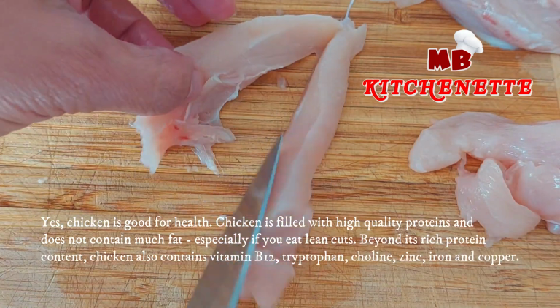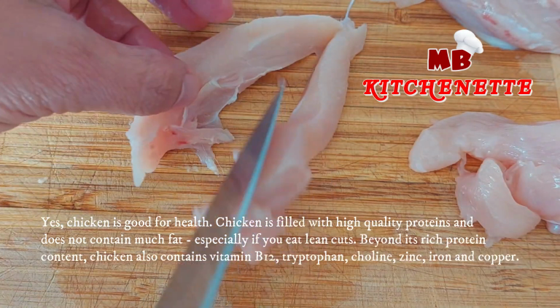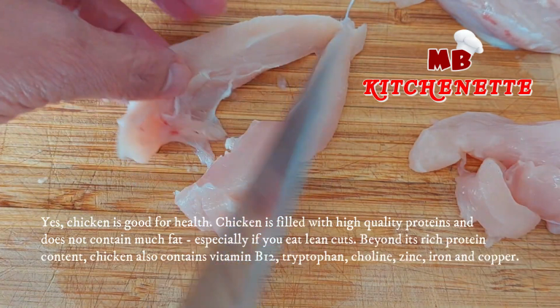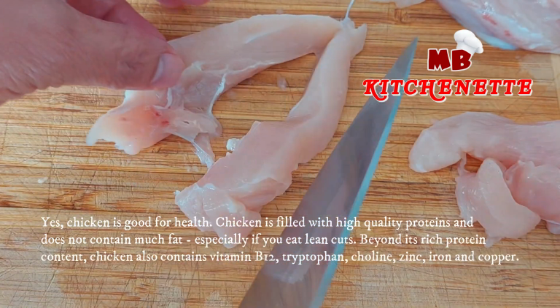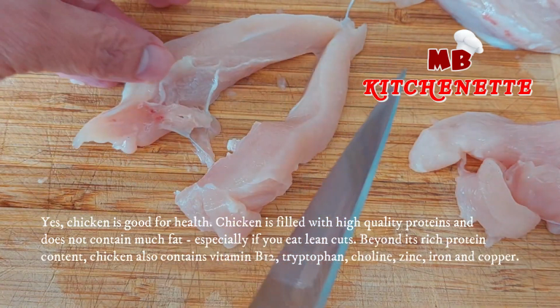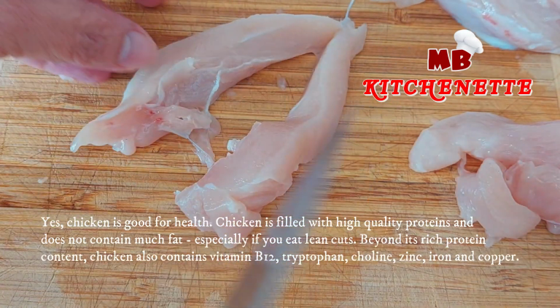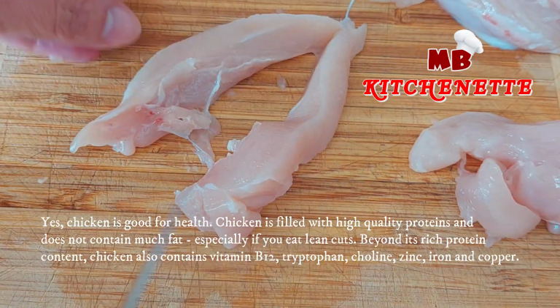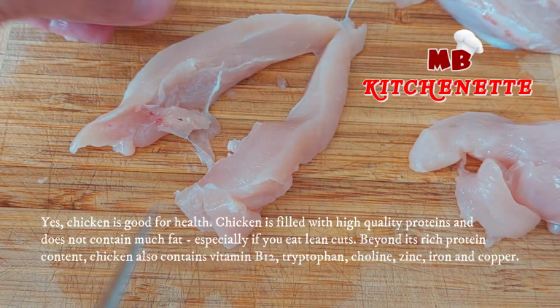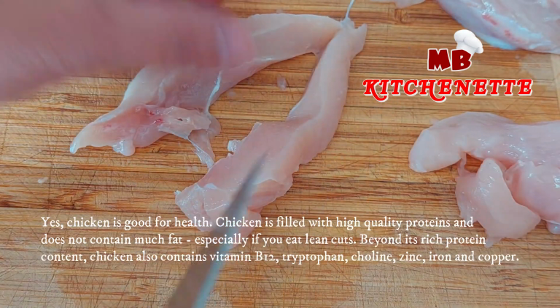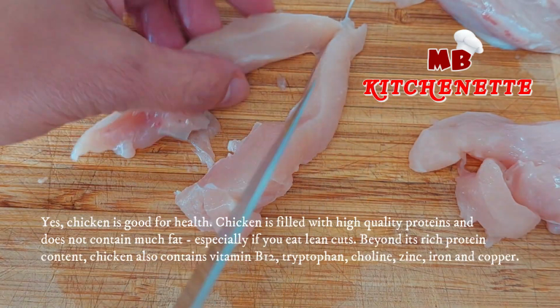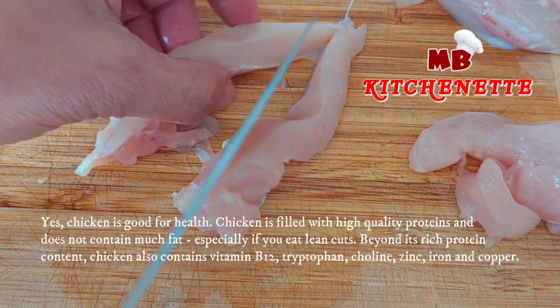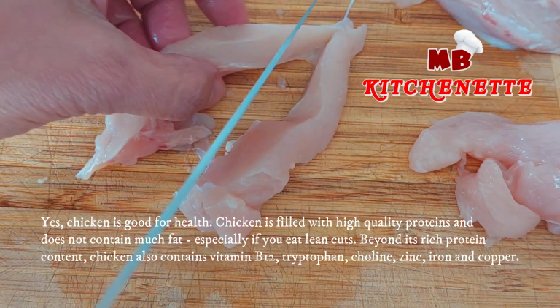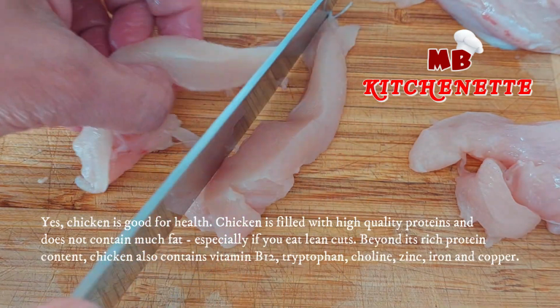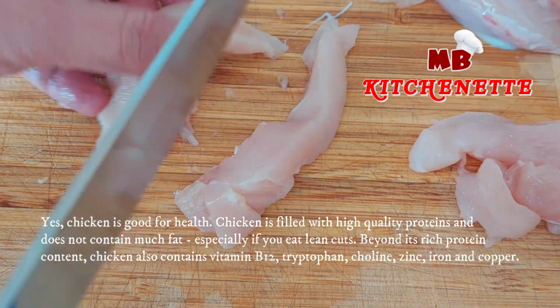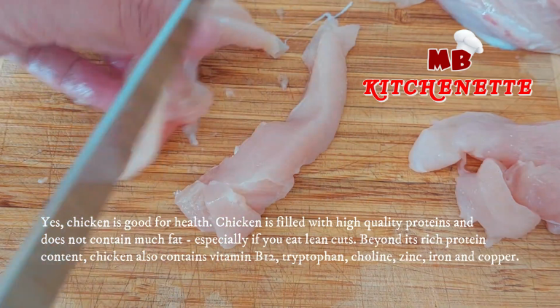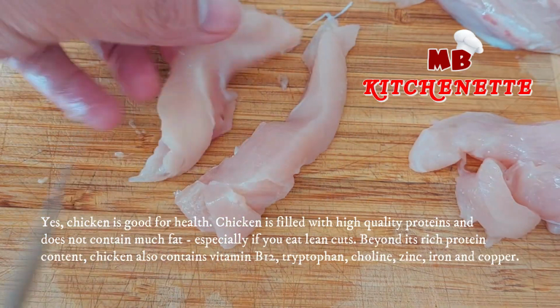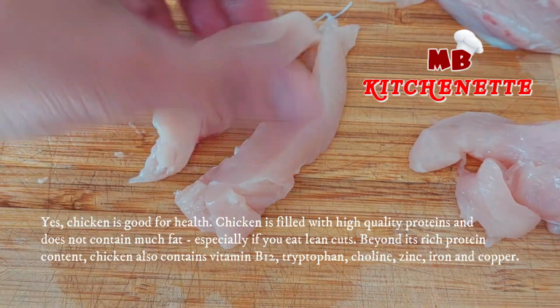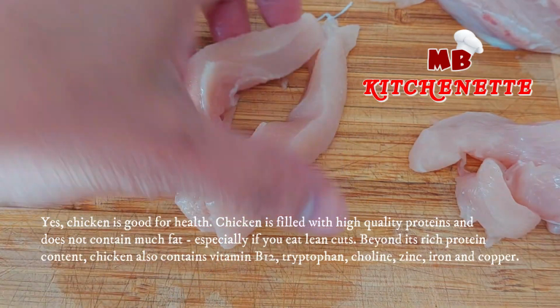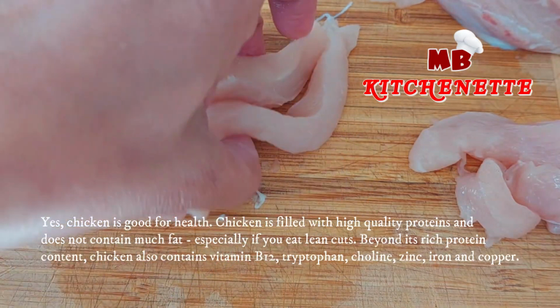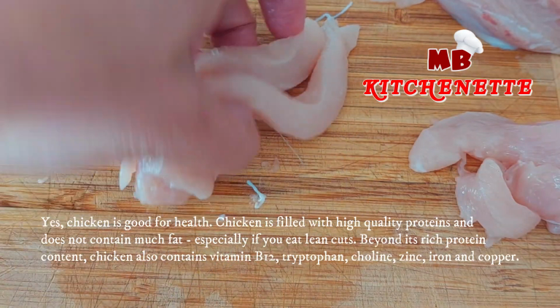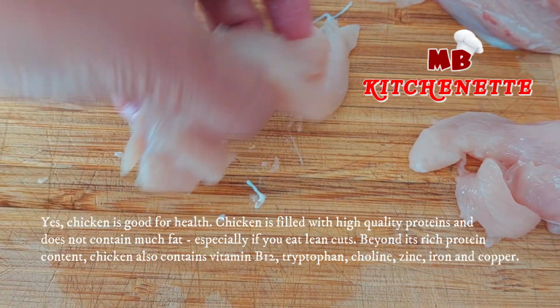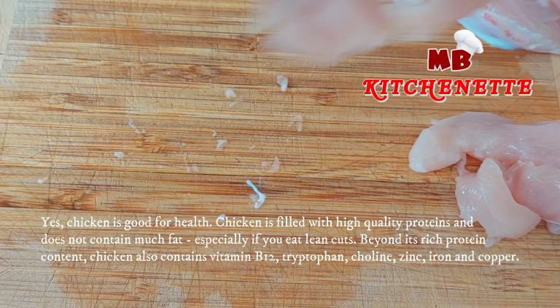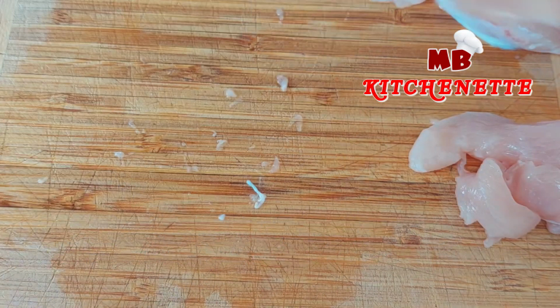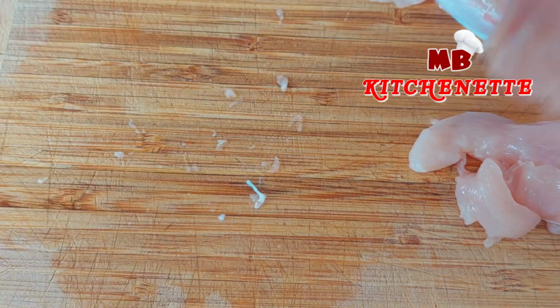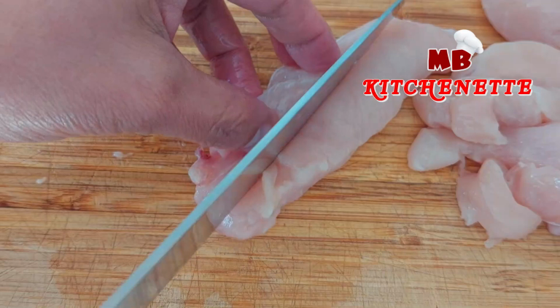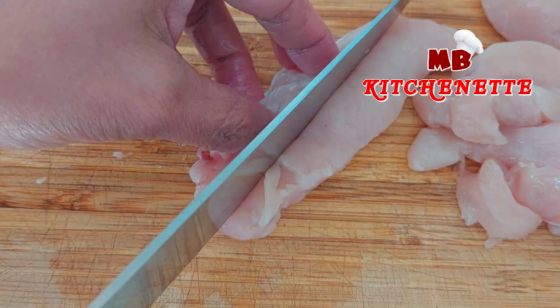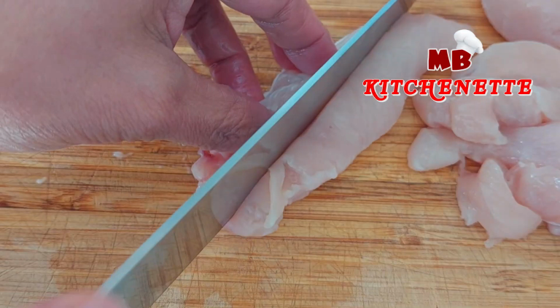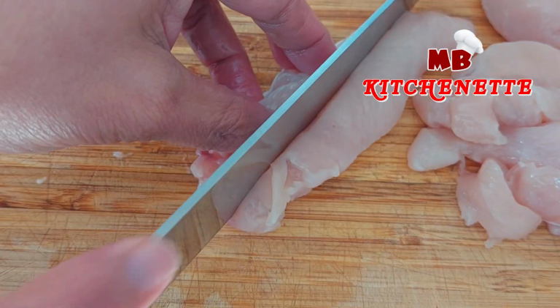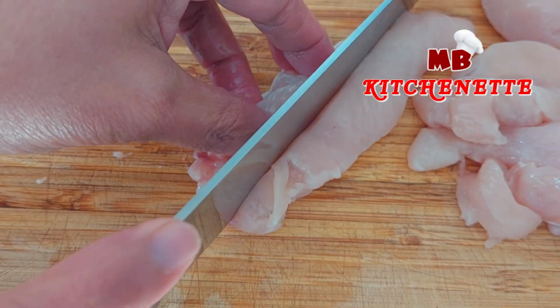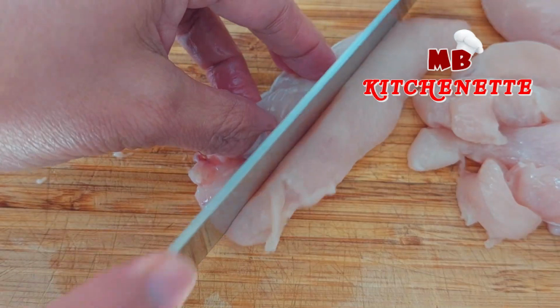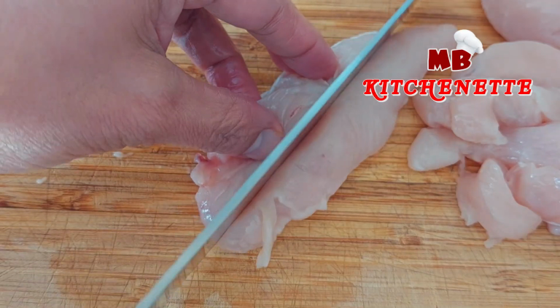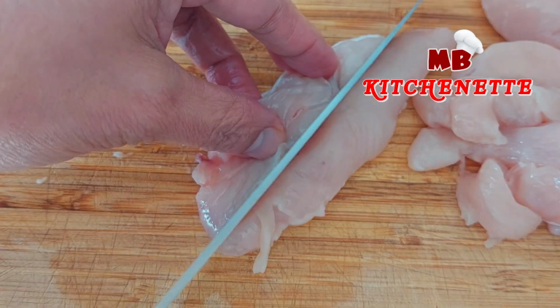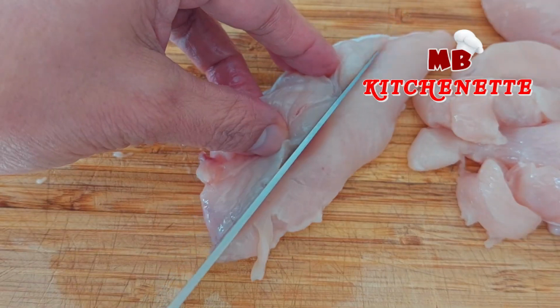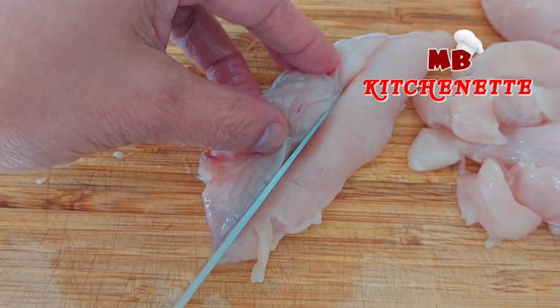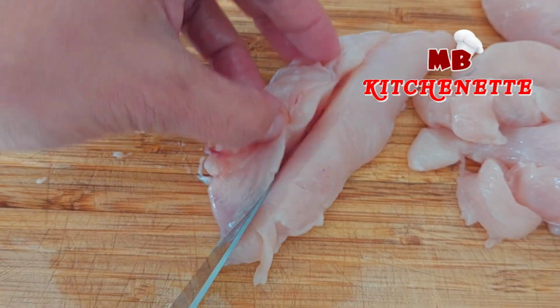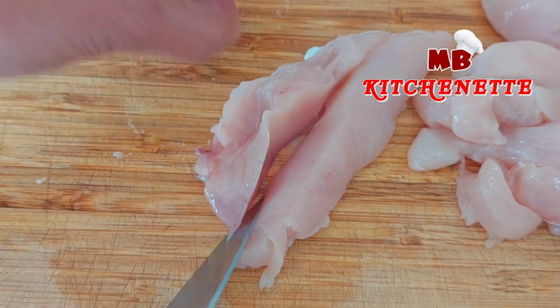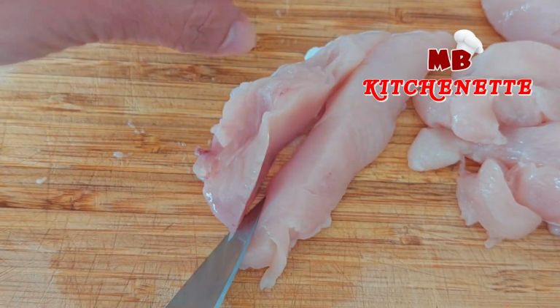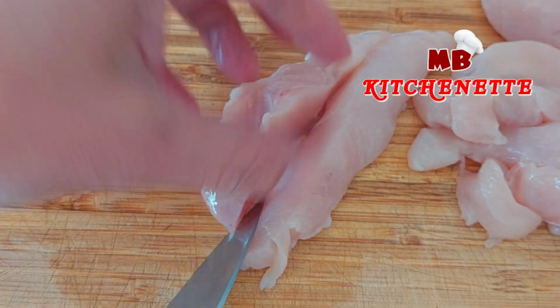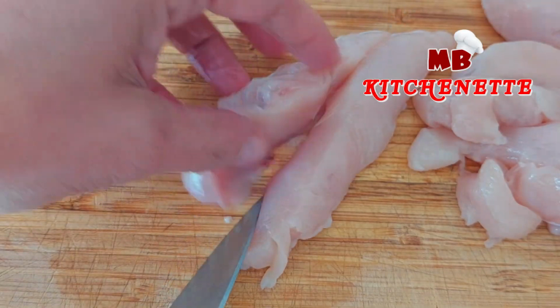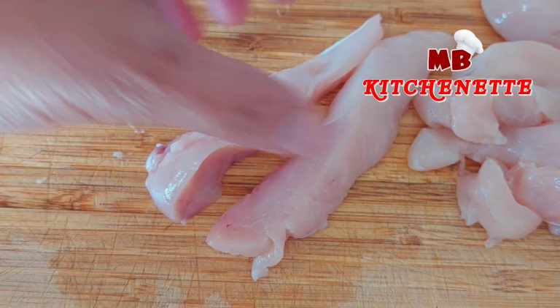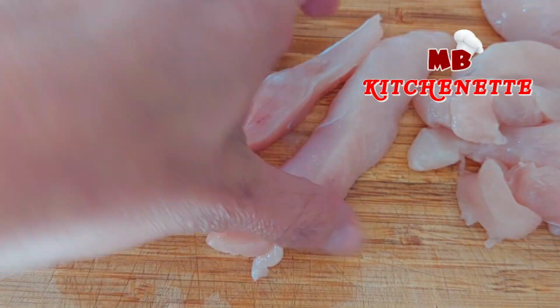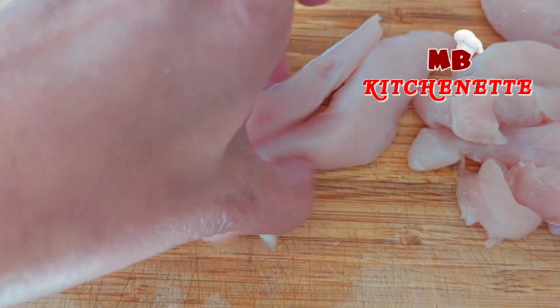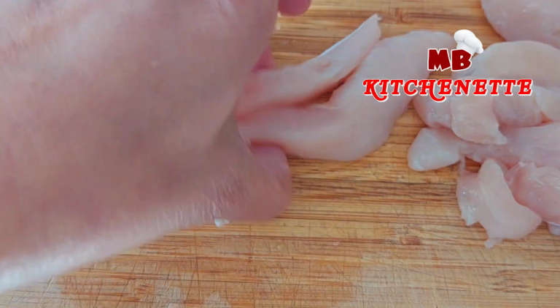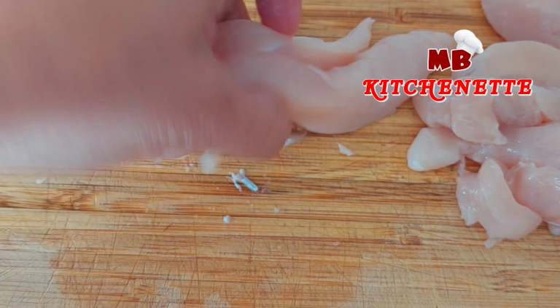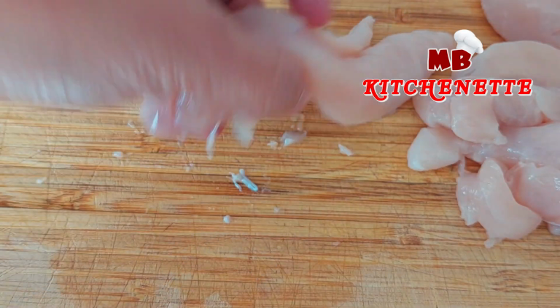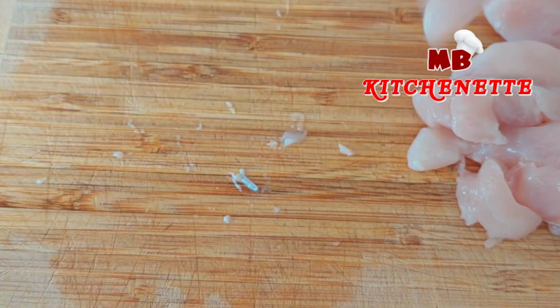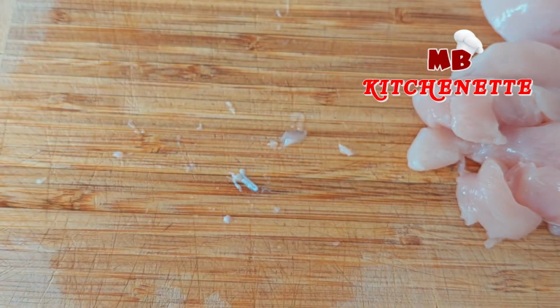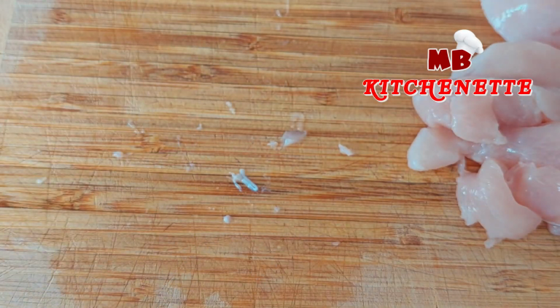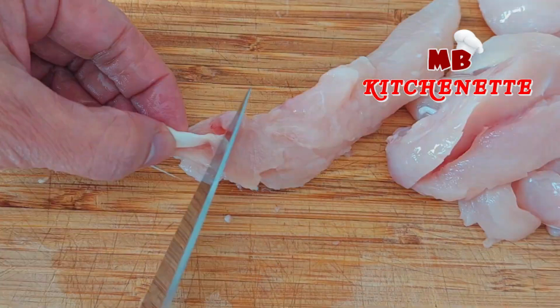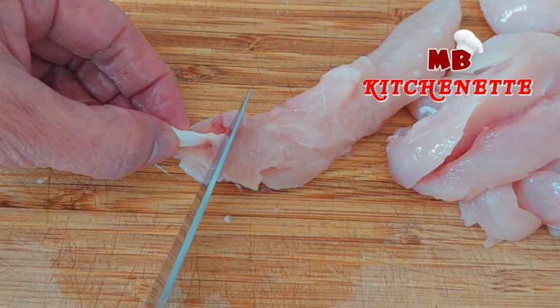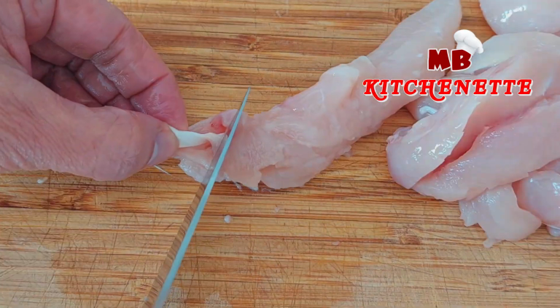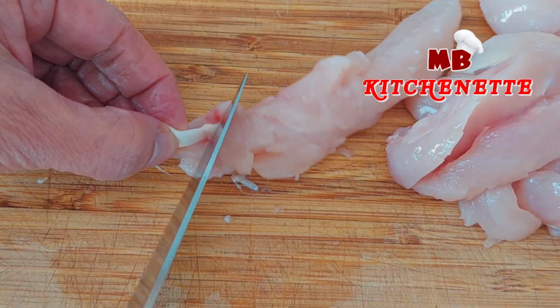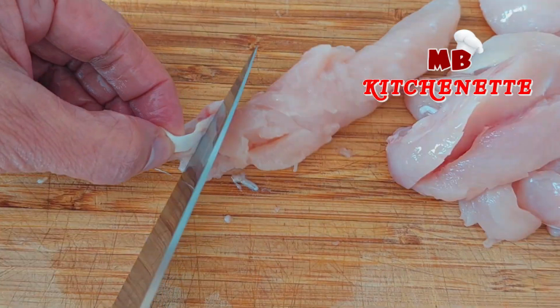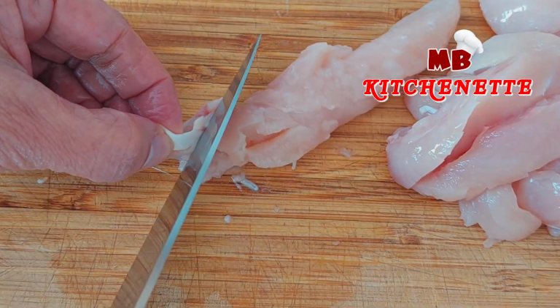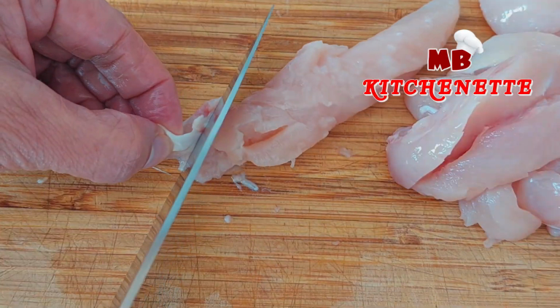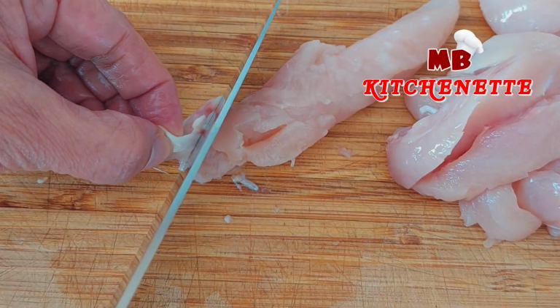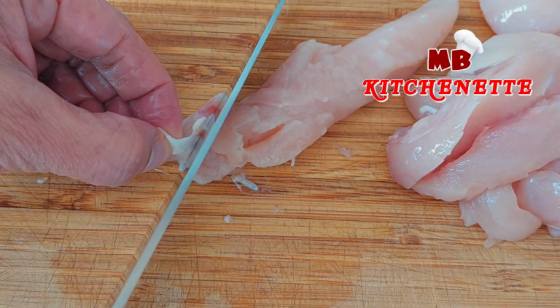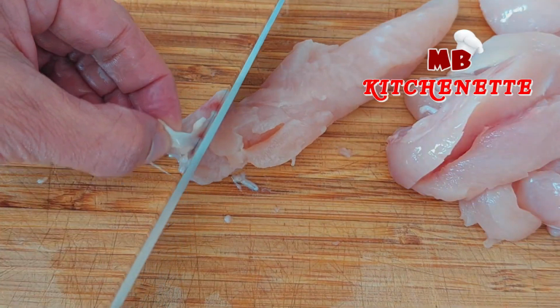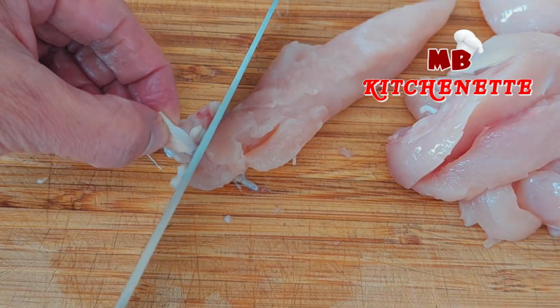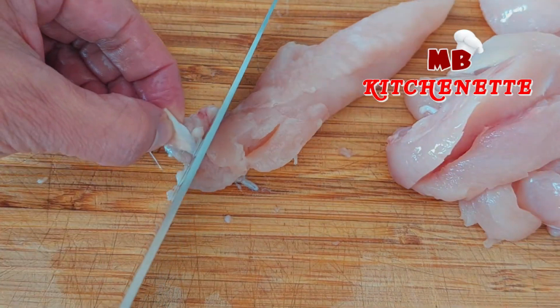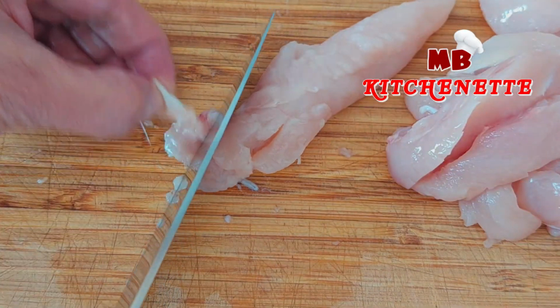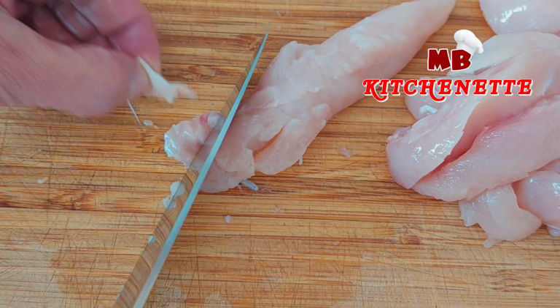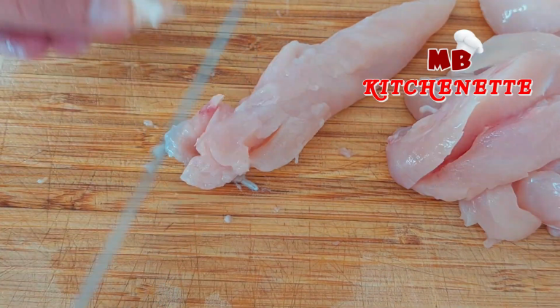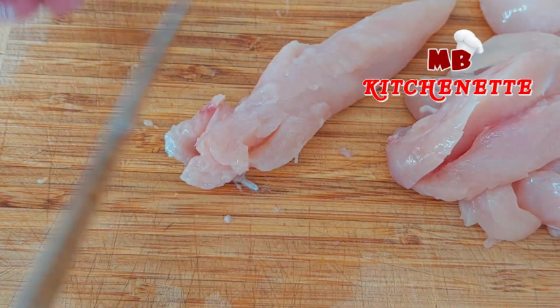Chicken is good for health. Chicken is filled with high quality proteins and does not contain much fat, especially if you eat lean cuts.